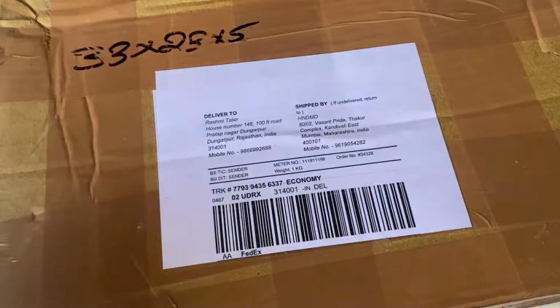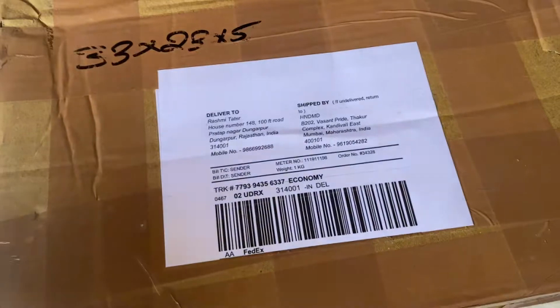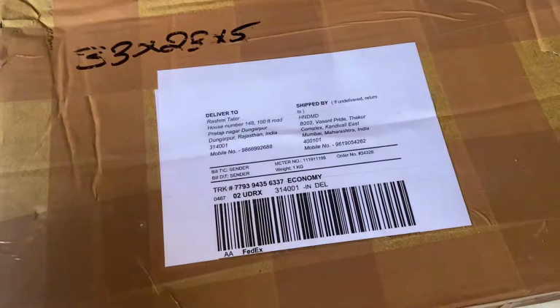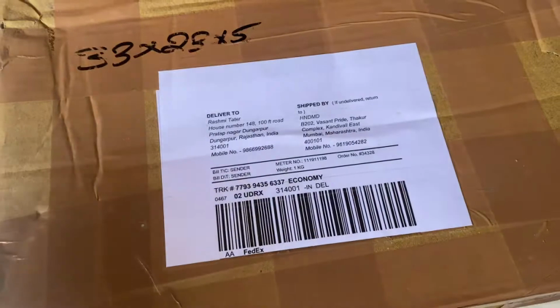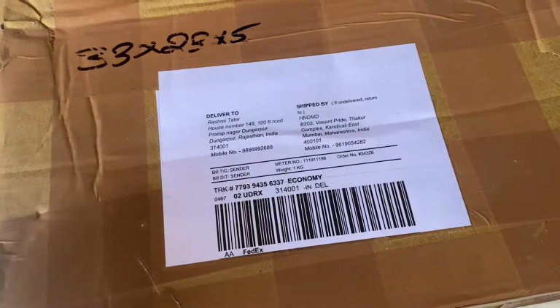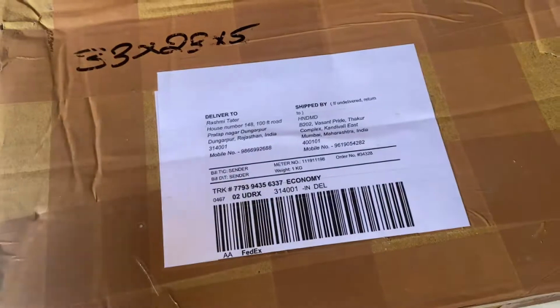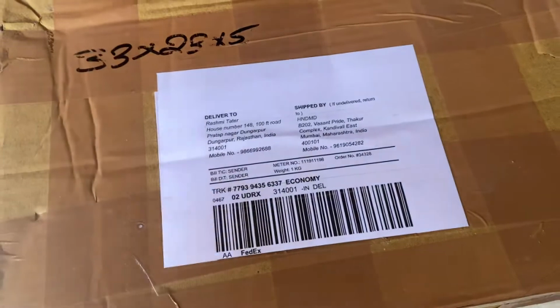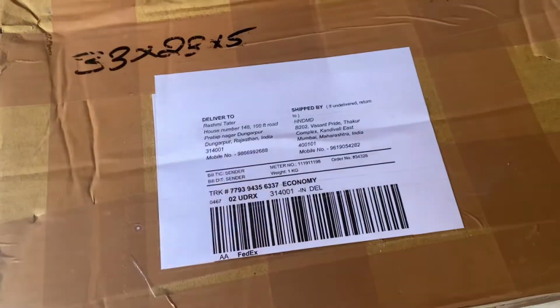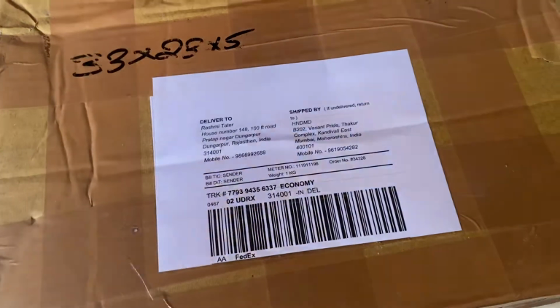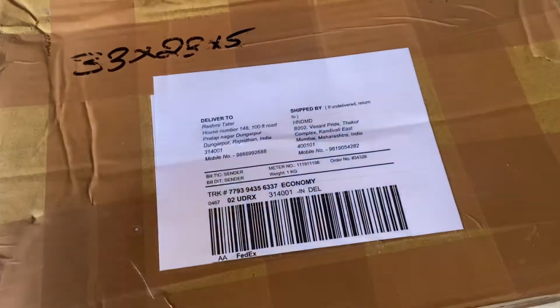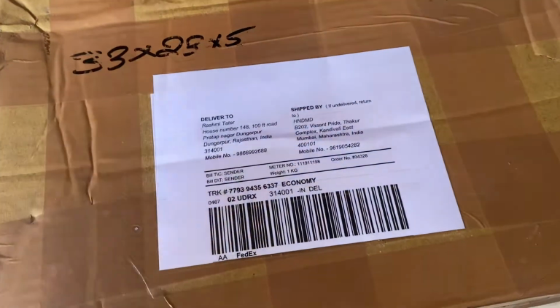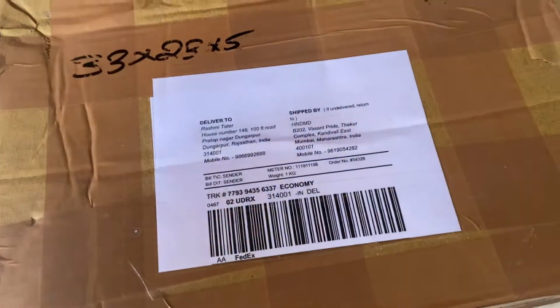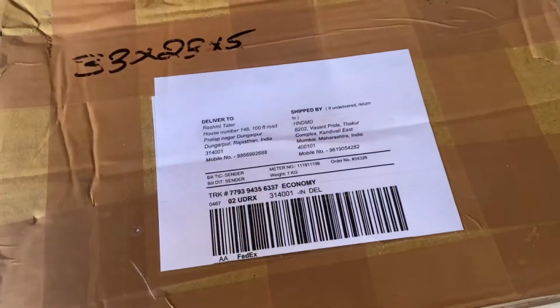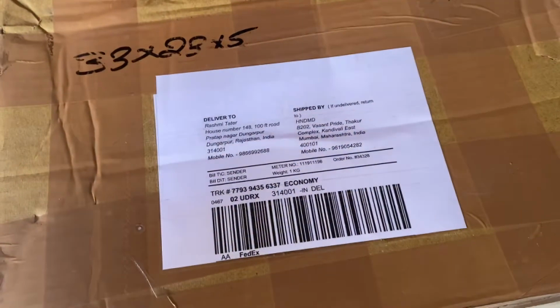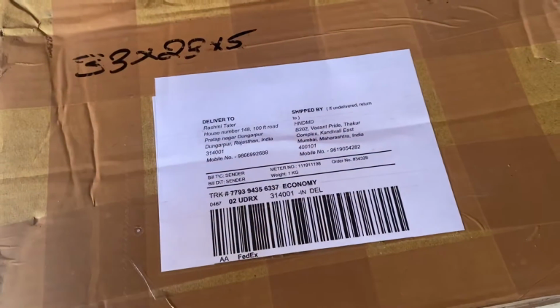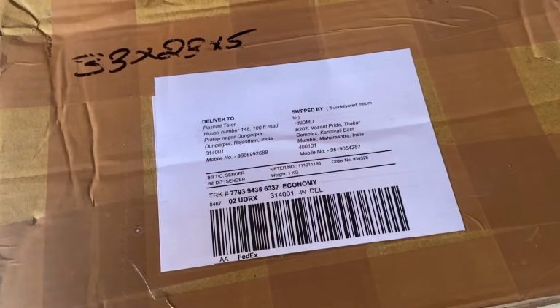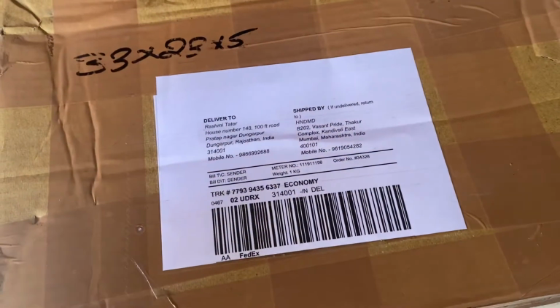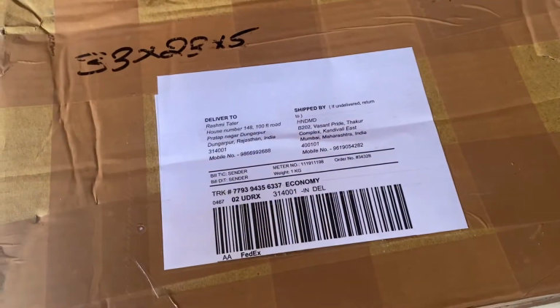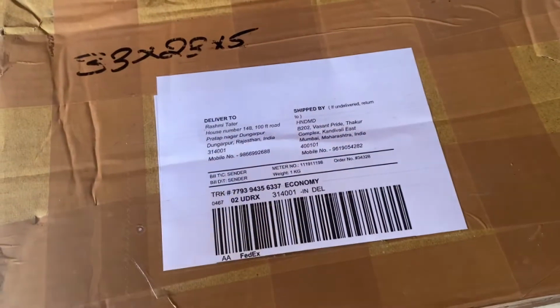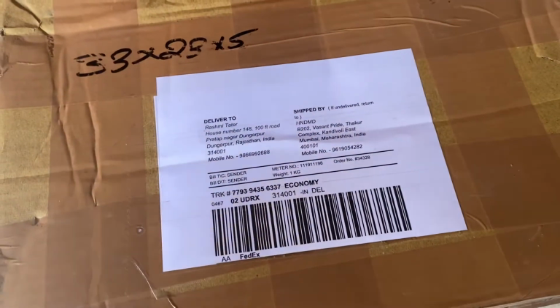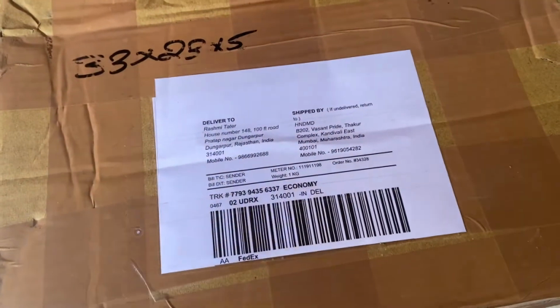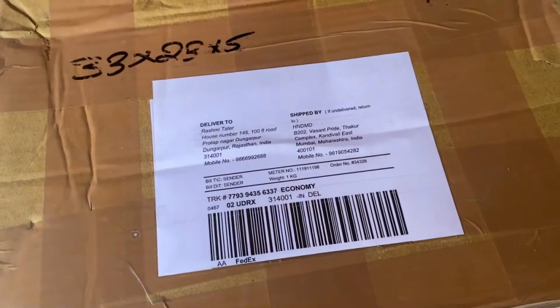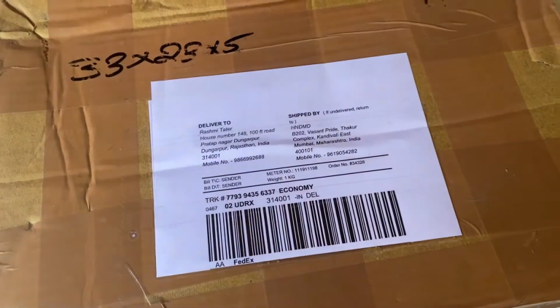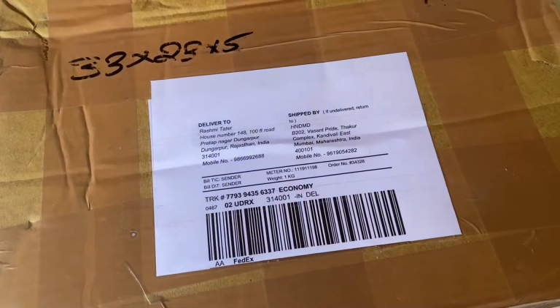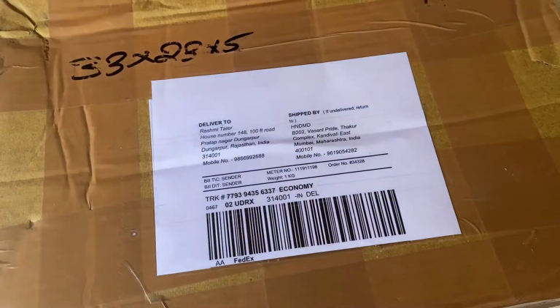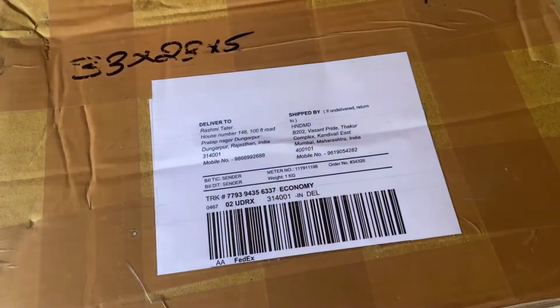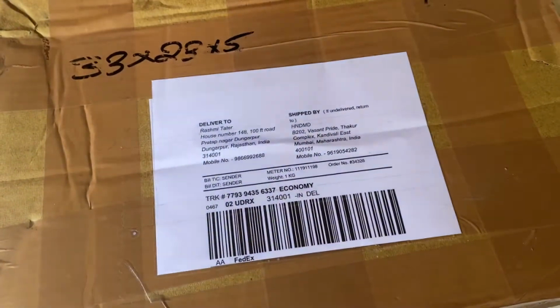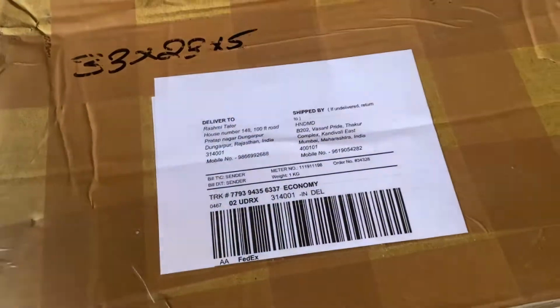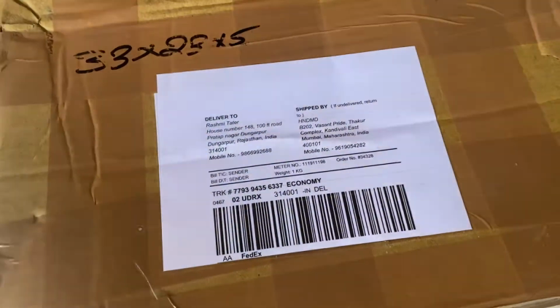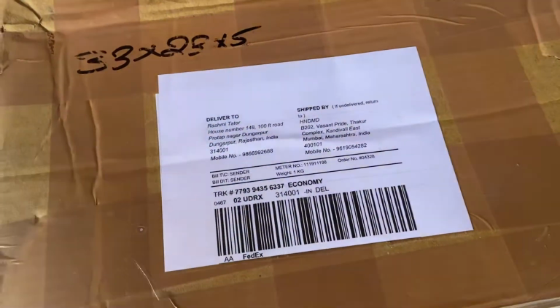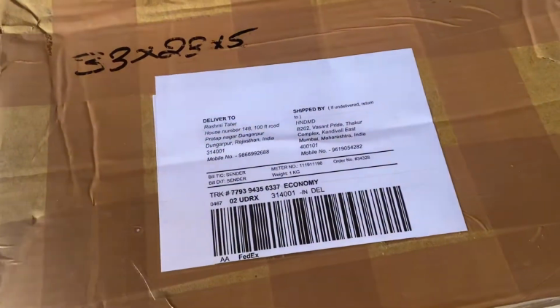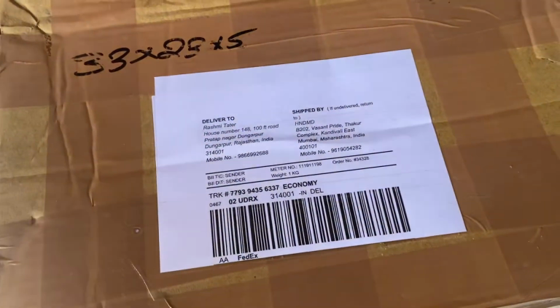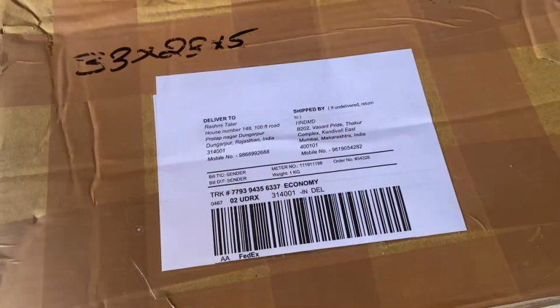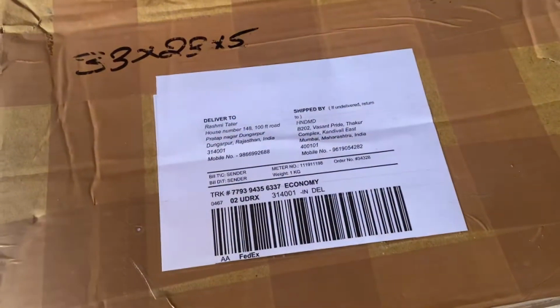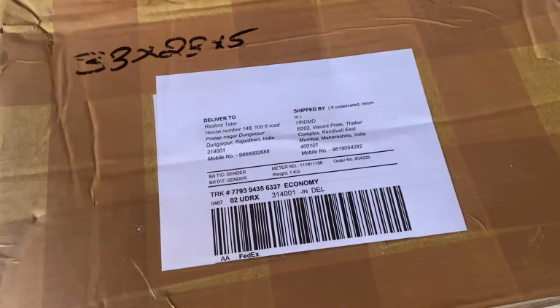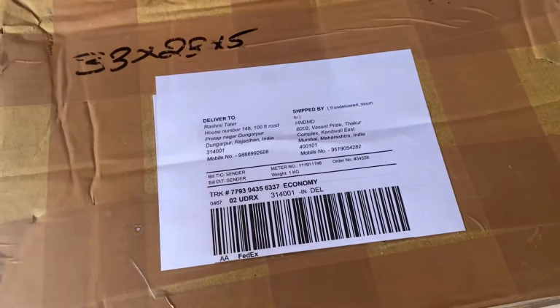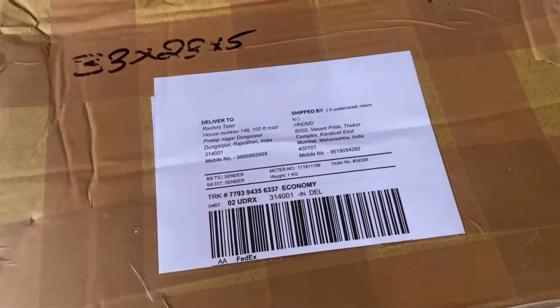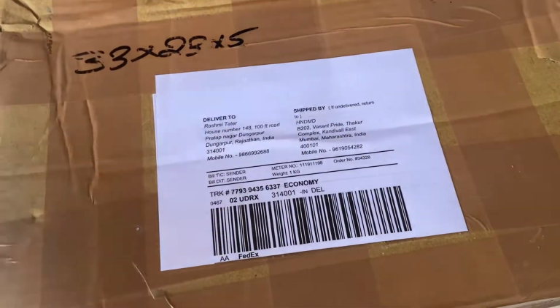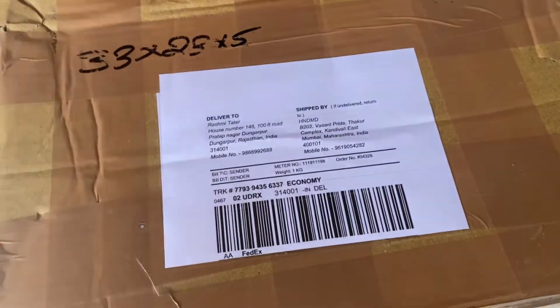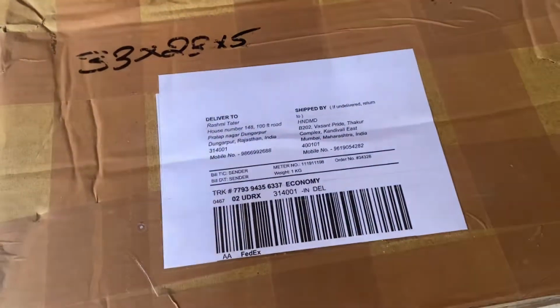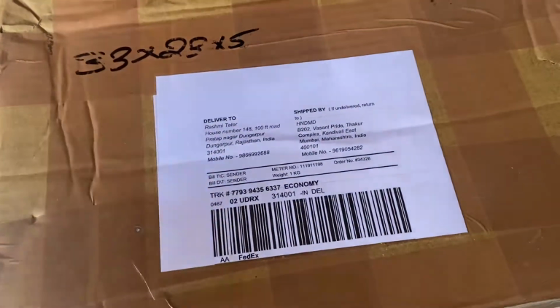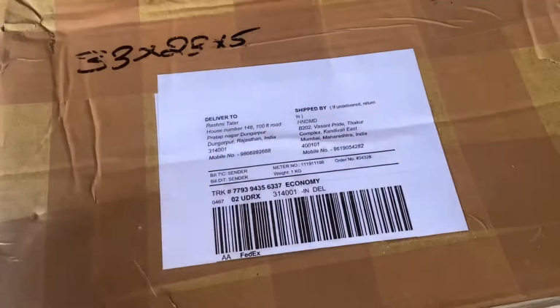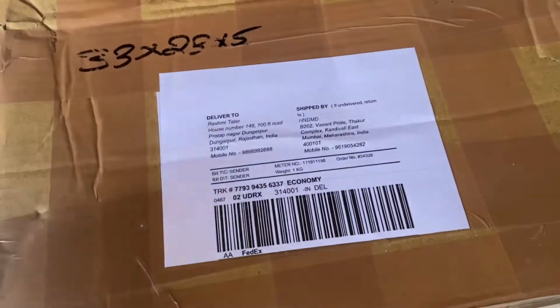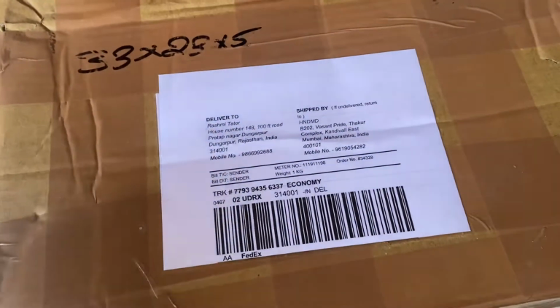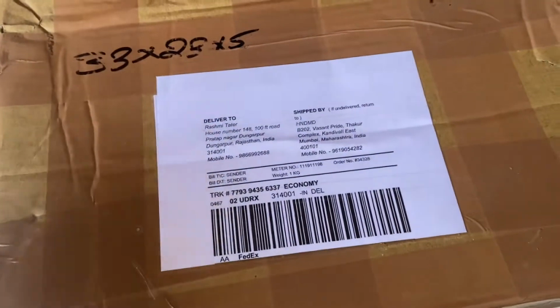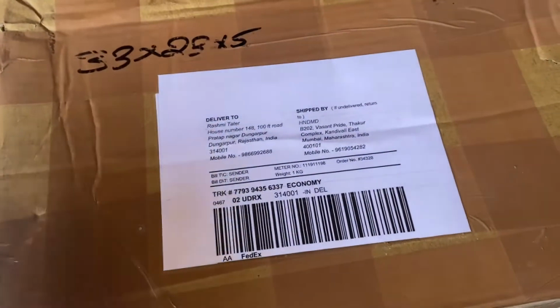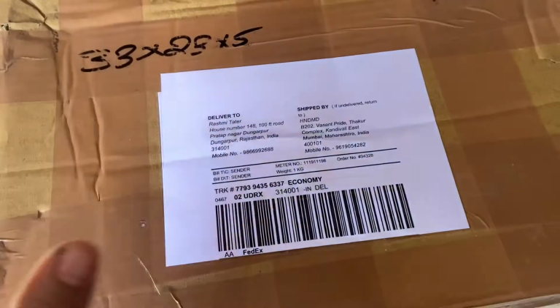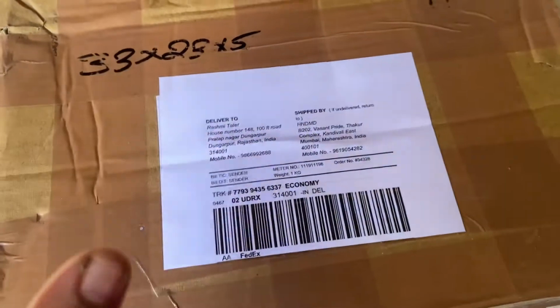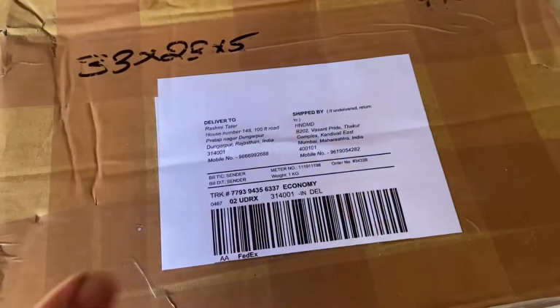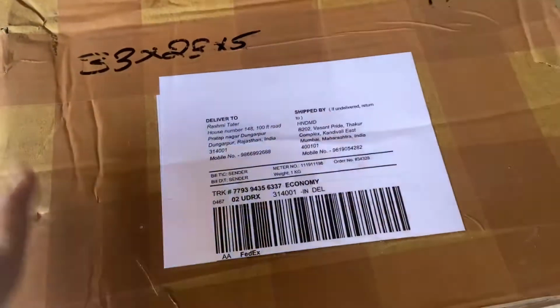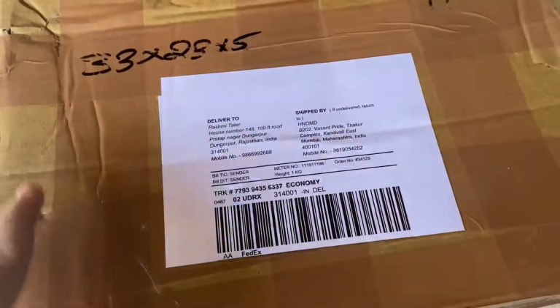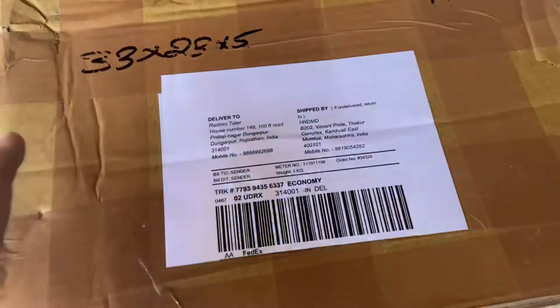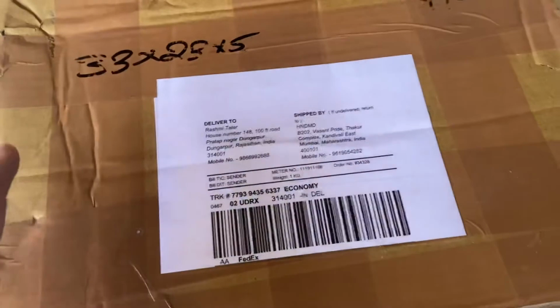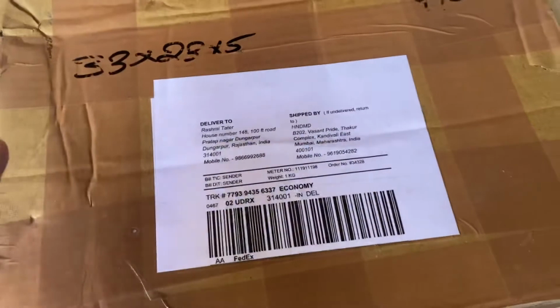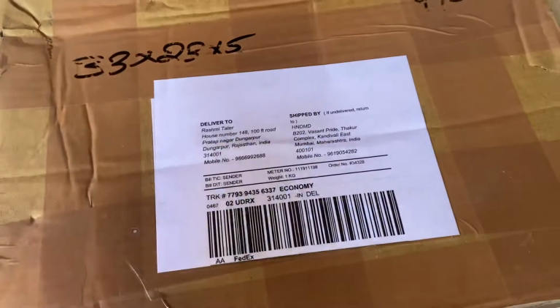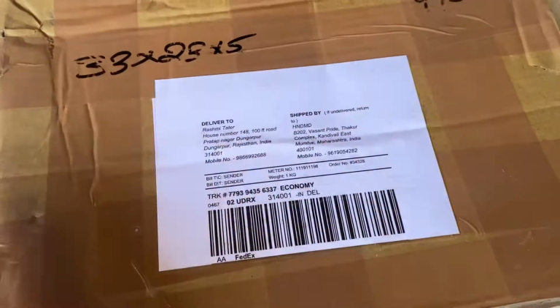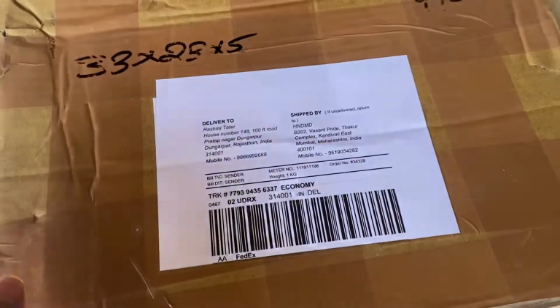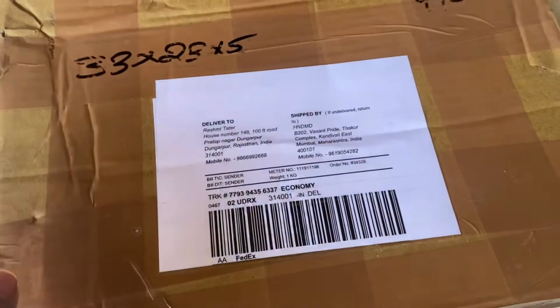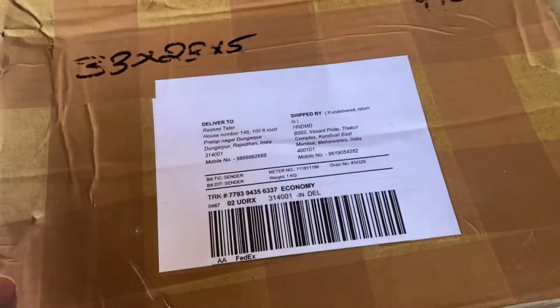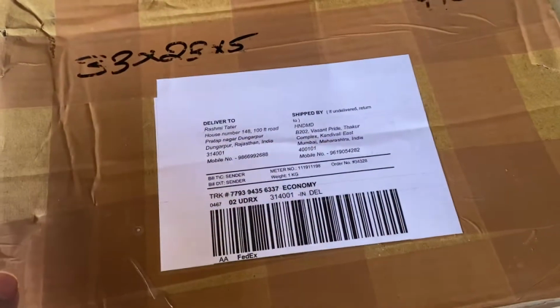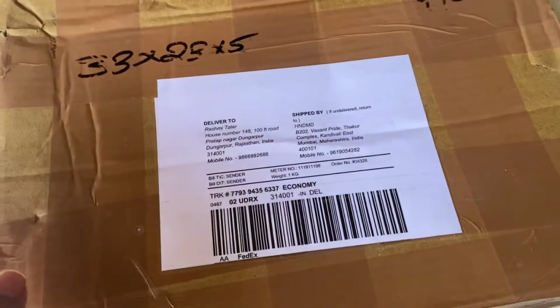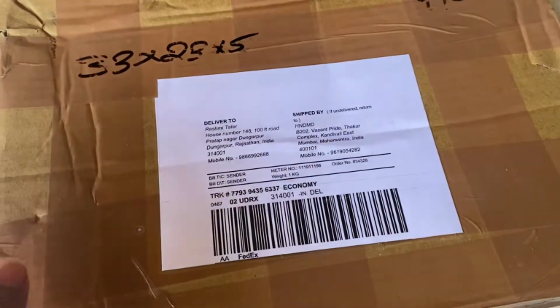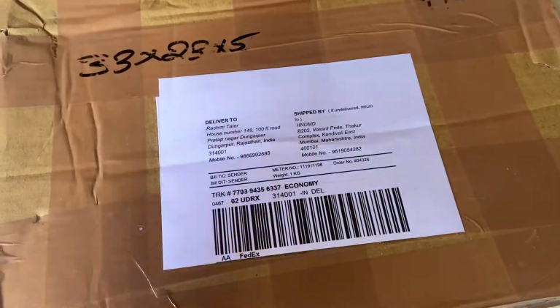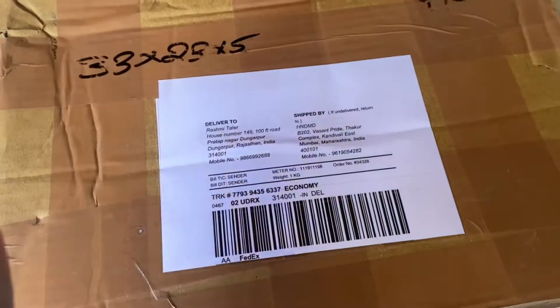Hello everyone, welcome to my channel. You're watching Handmade Love by Rashmi and today is another unboxing video.